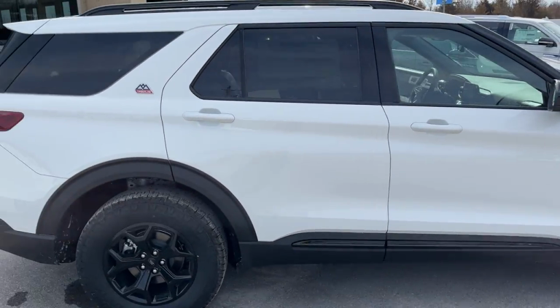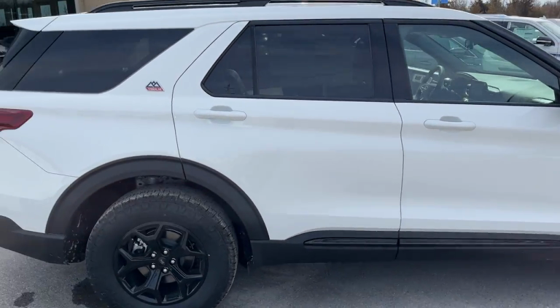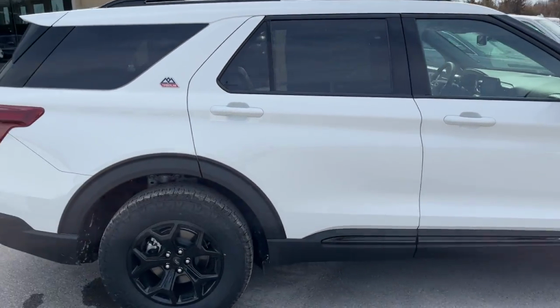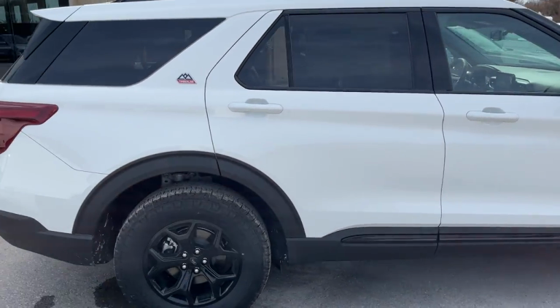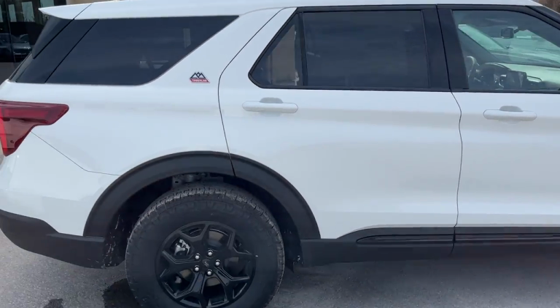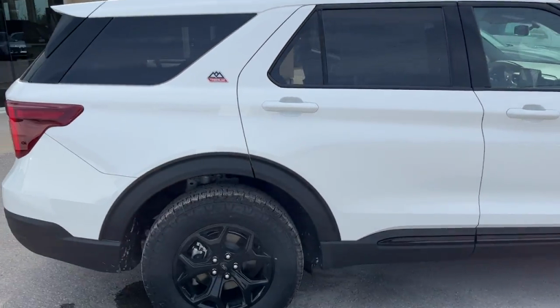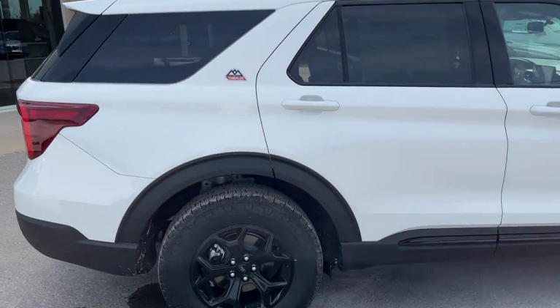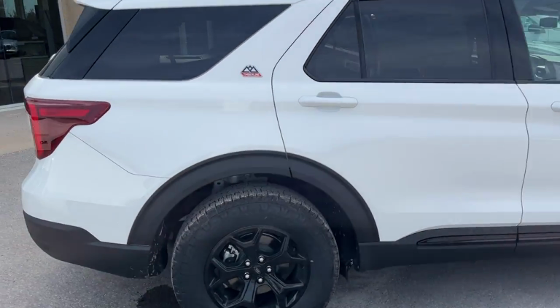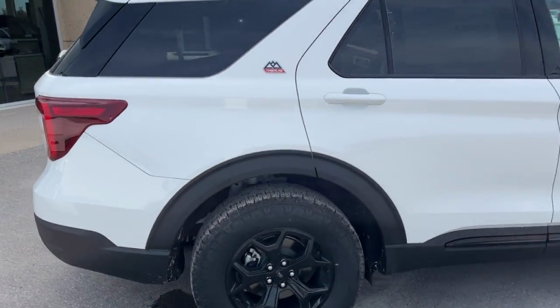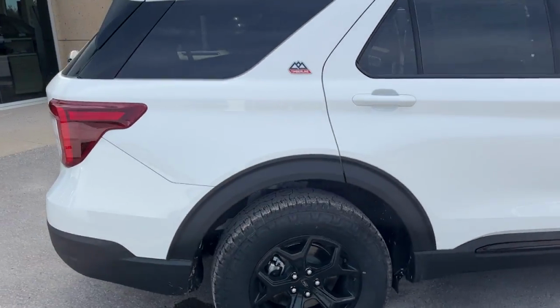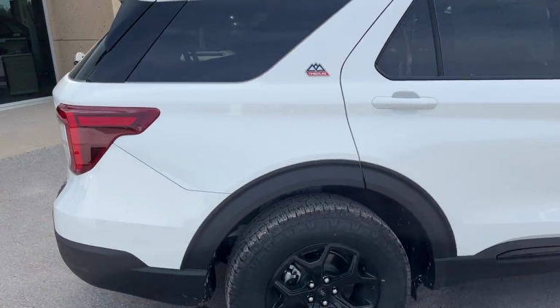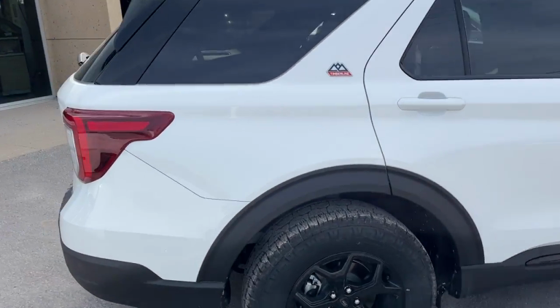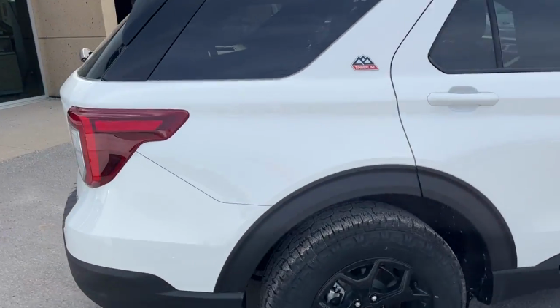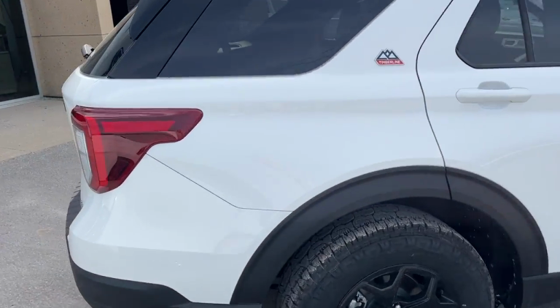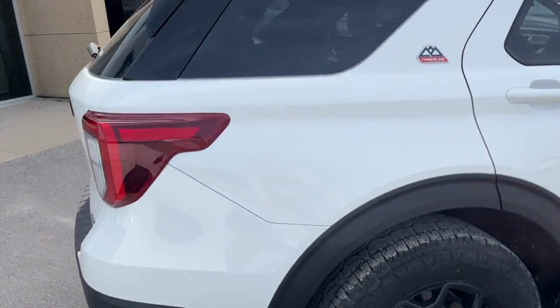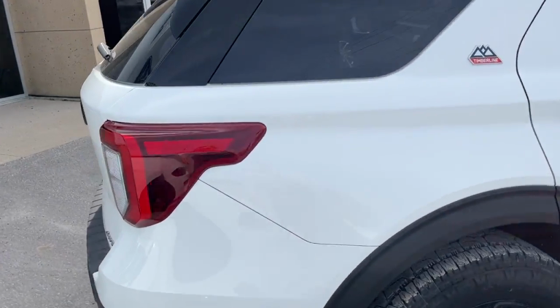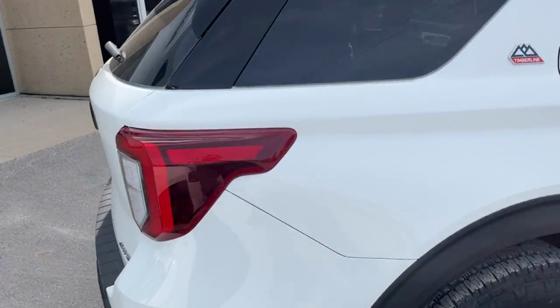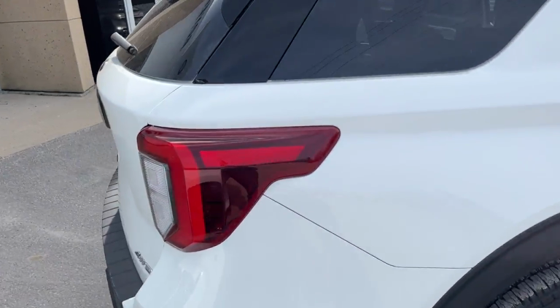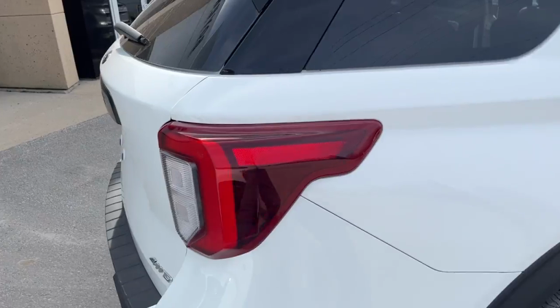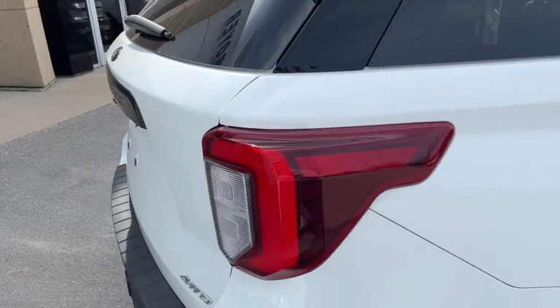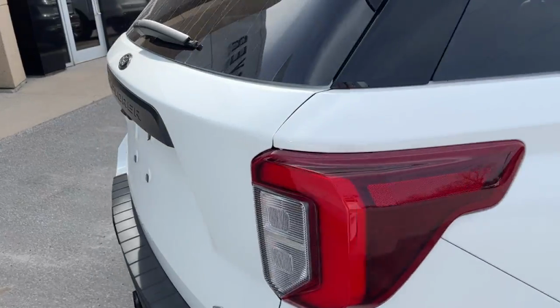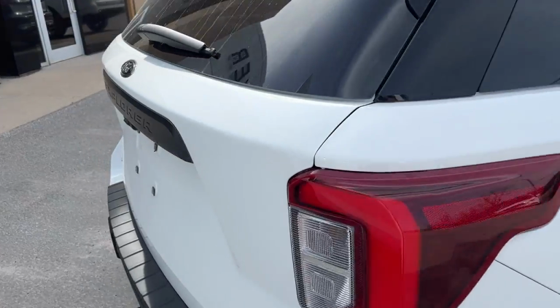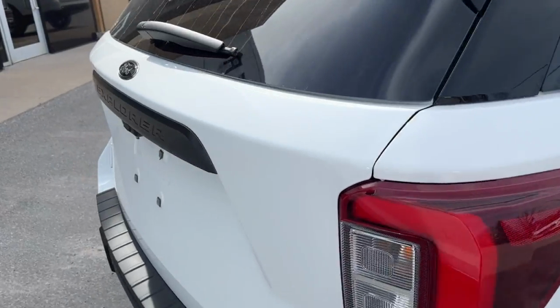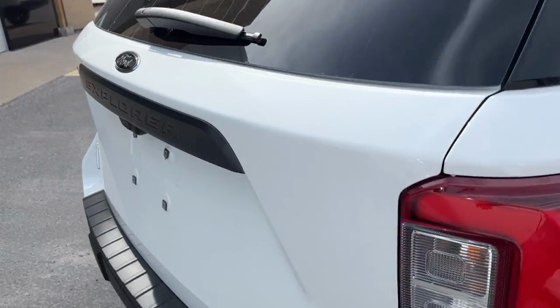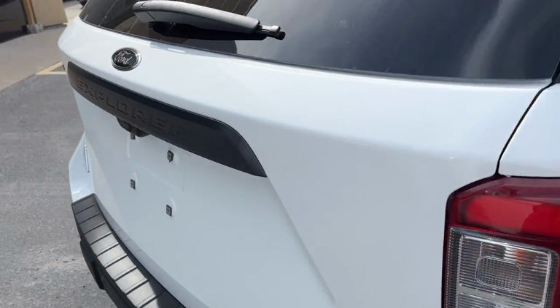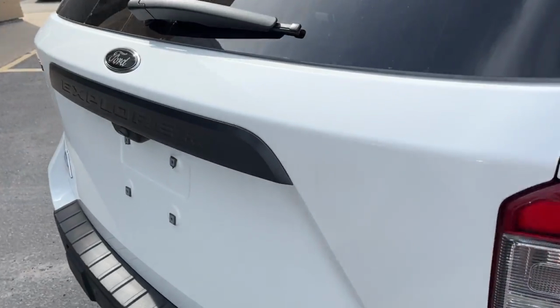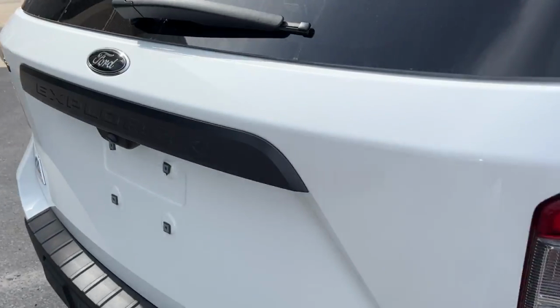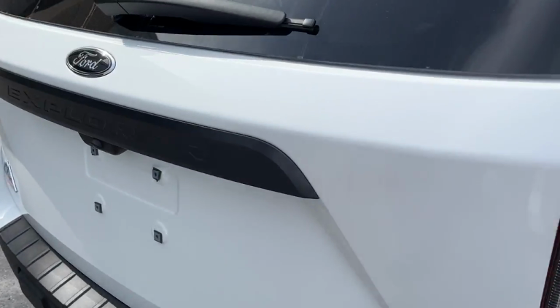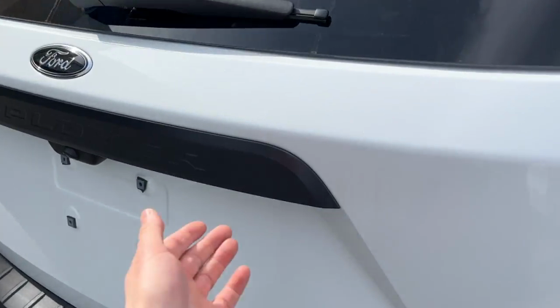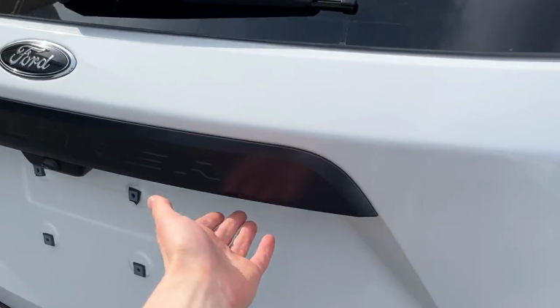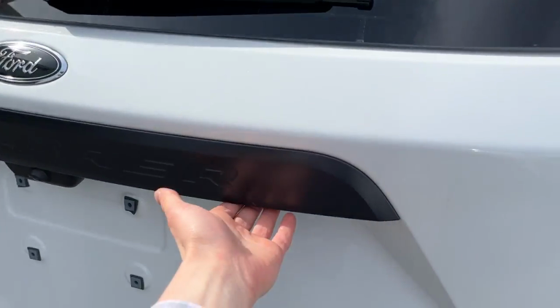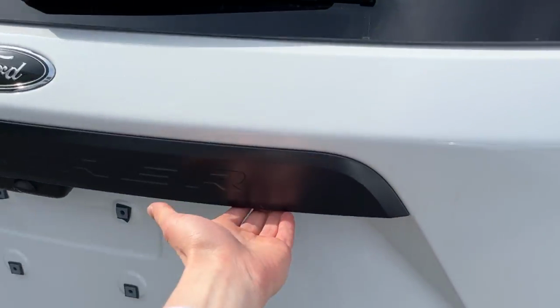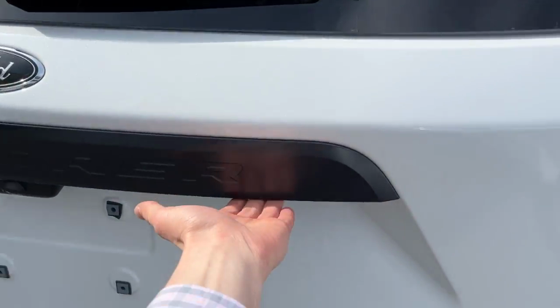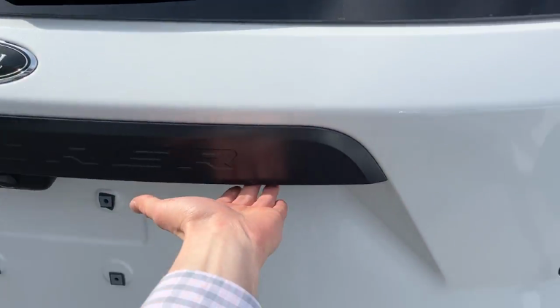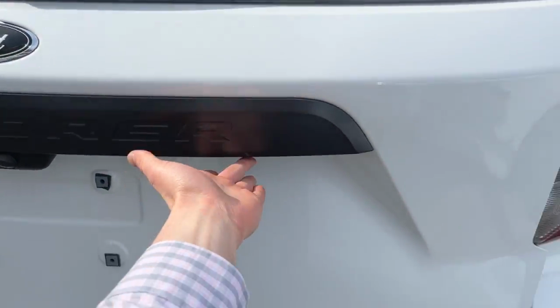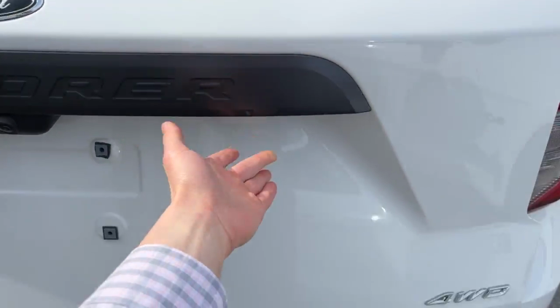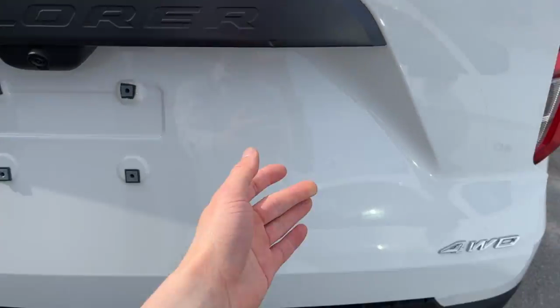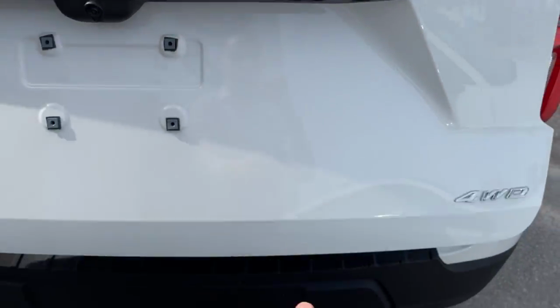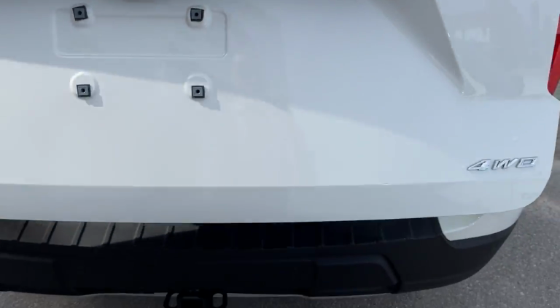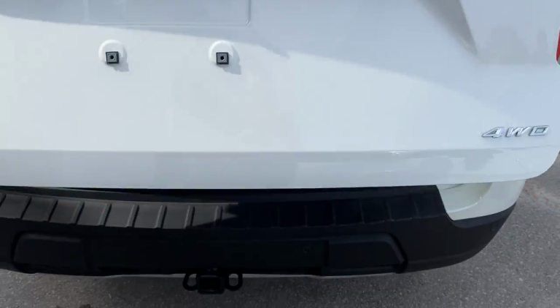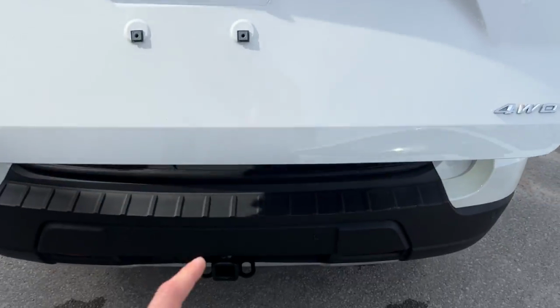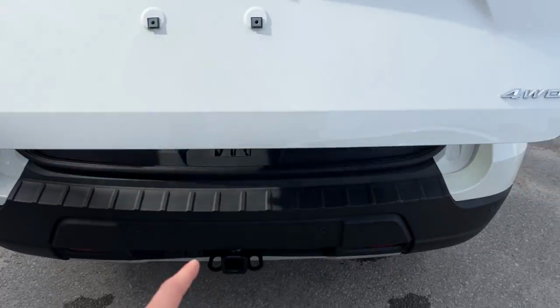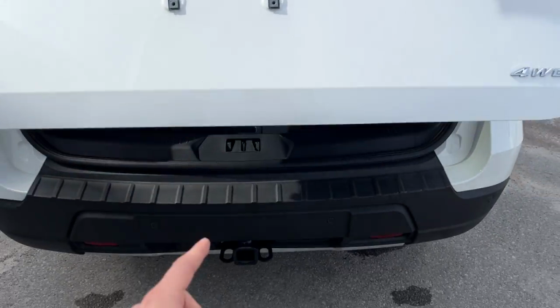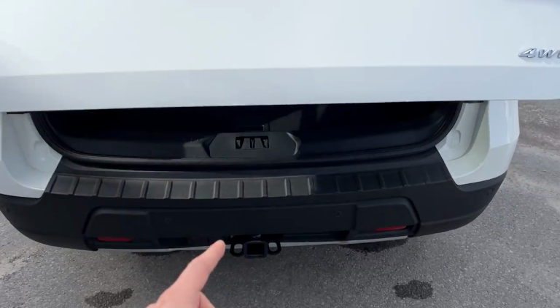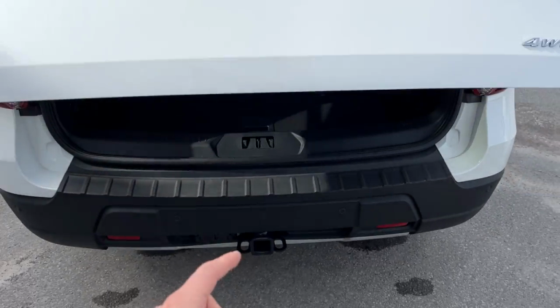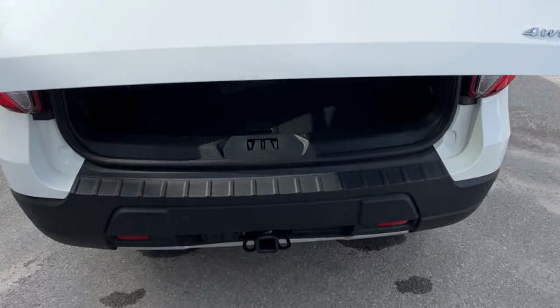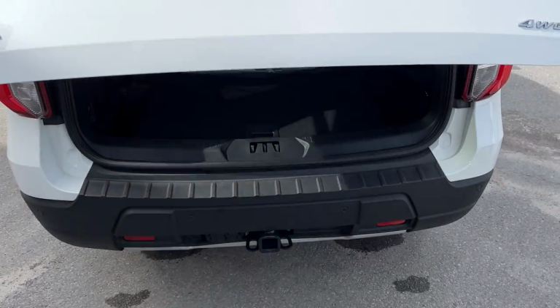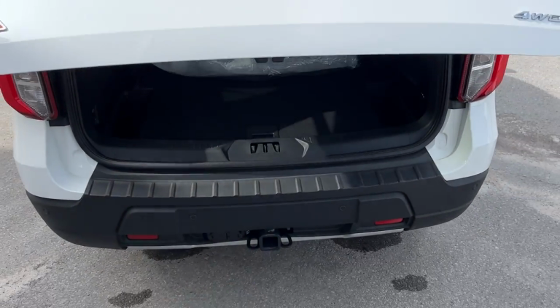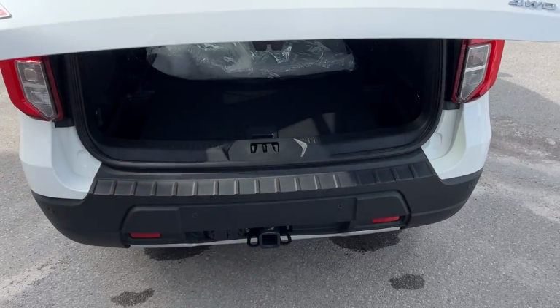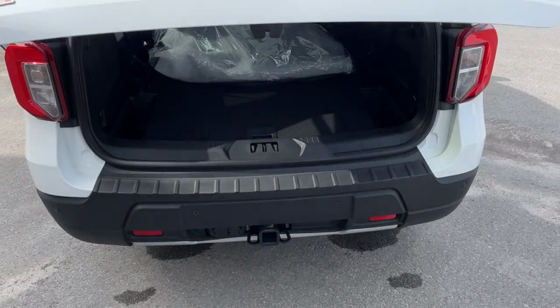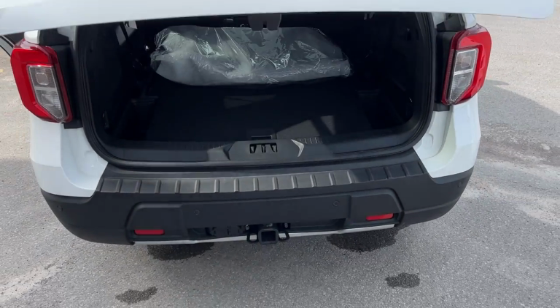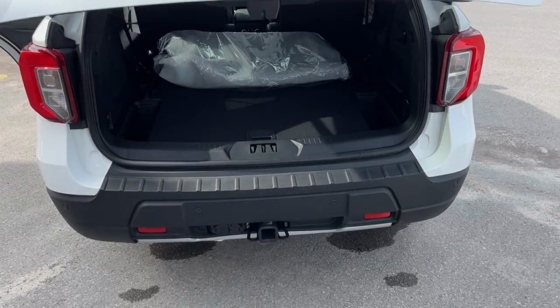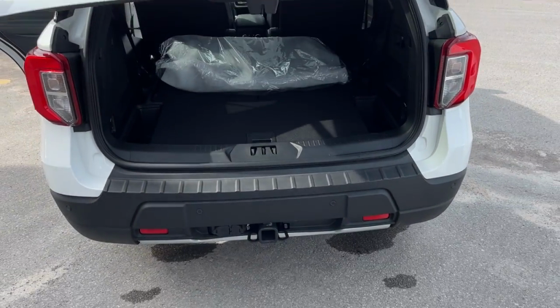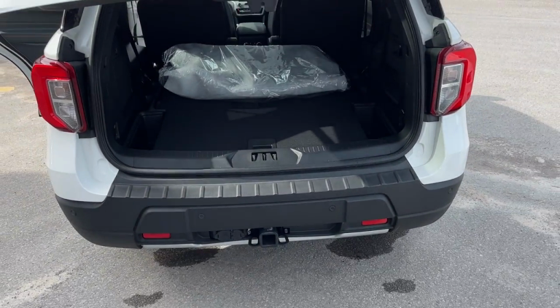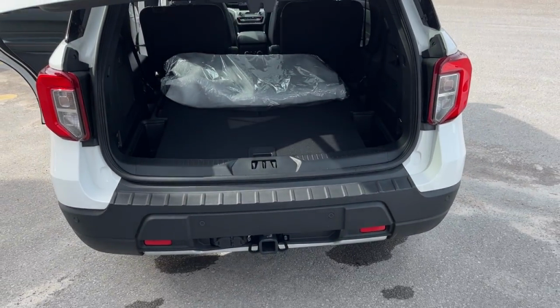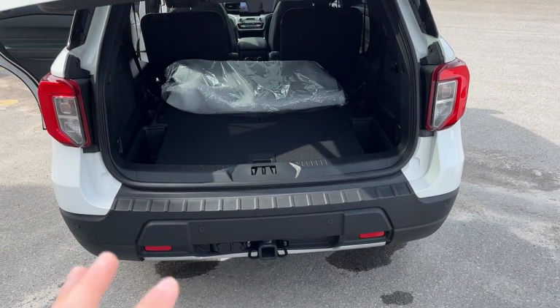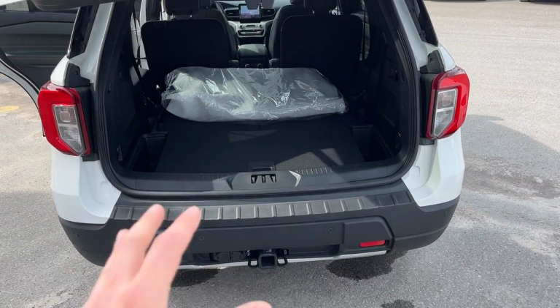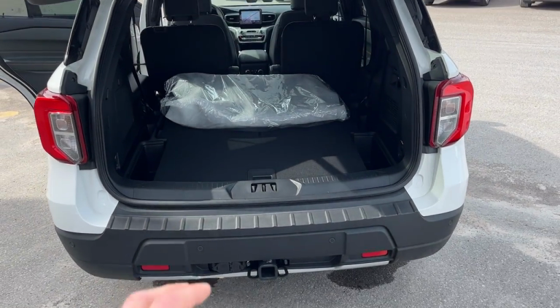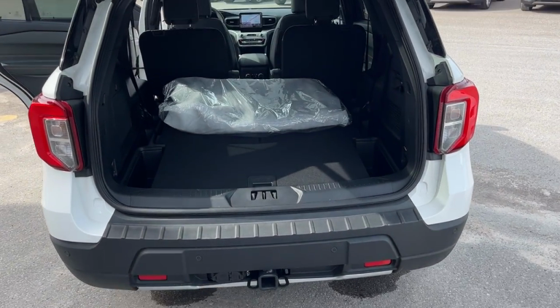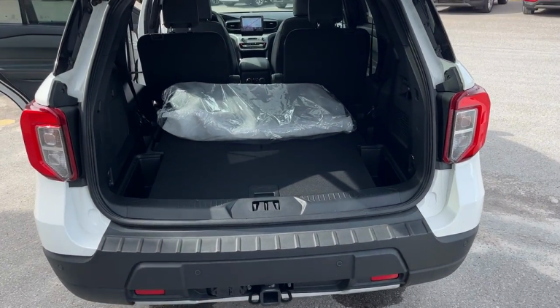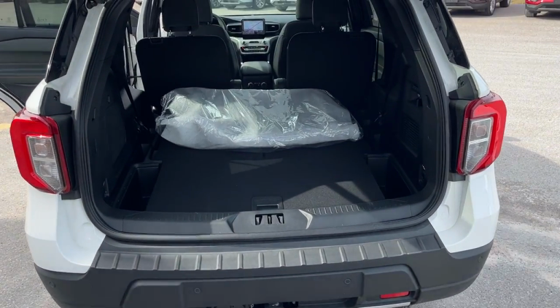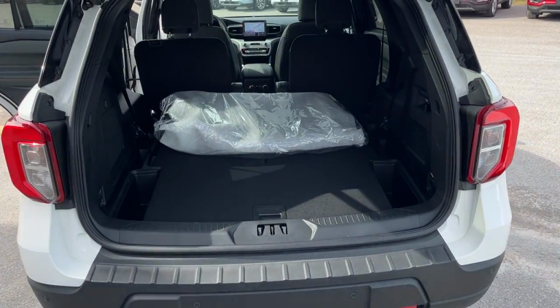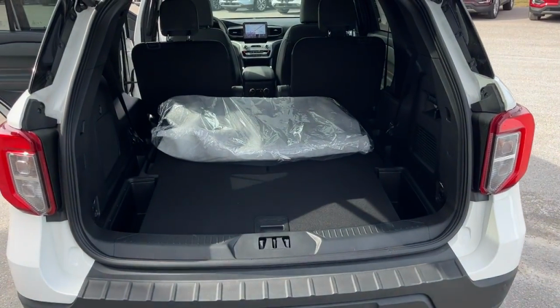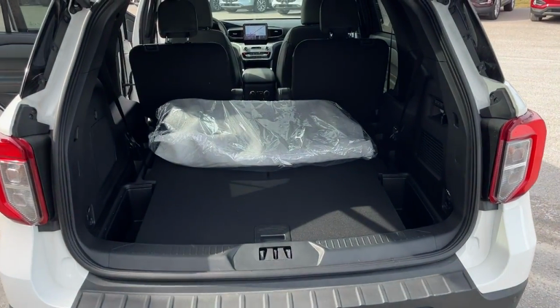Coming around to the back, we'll pop the rear tailgate here. You do have the class 4 trailer tow package, and of course it's four-wheel drive.